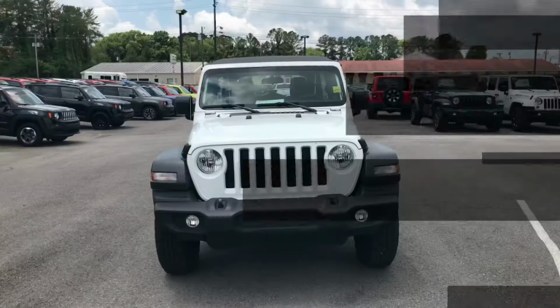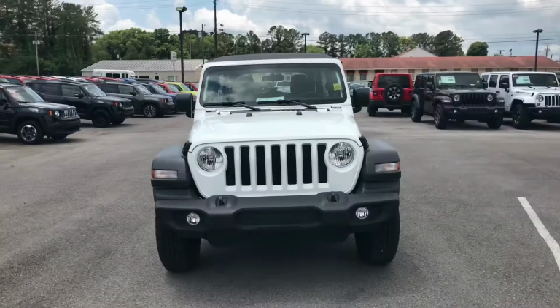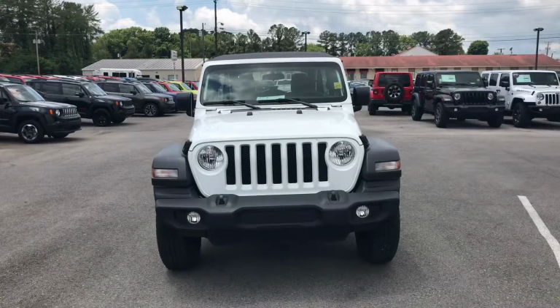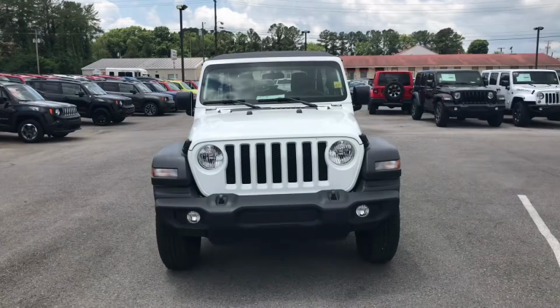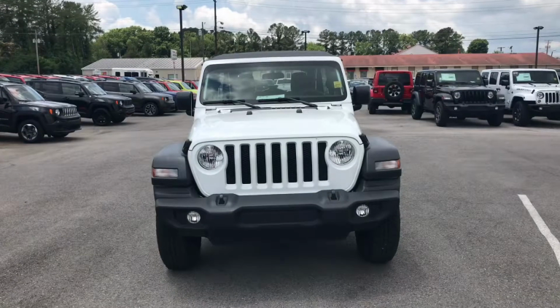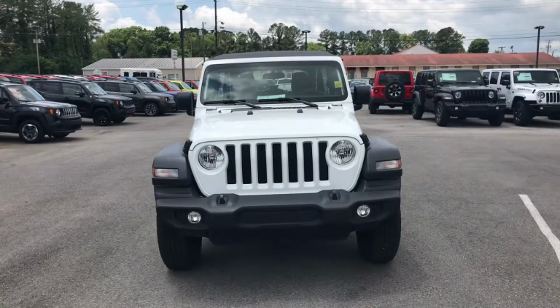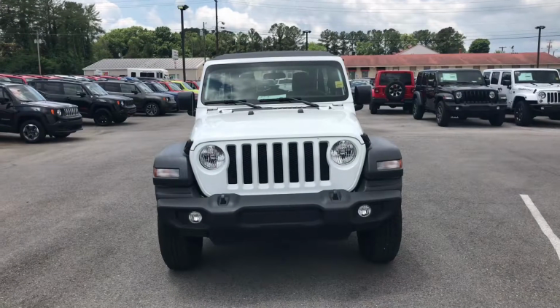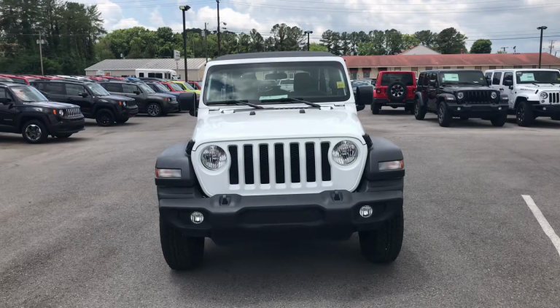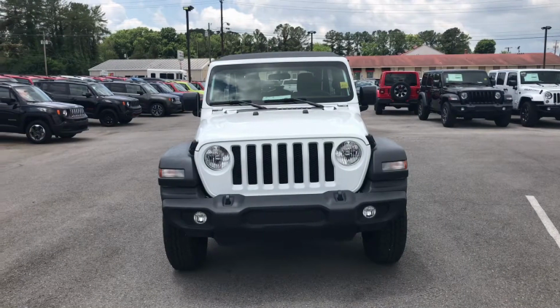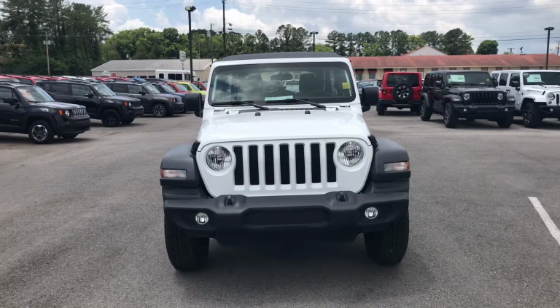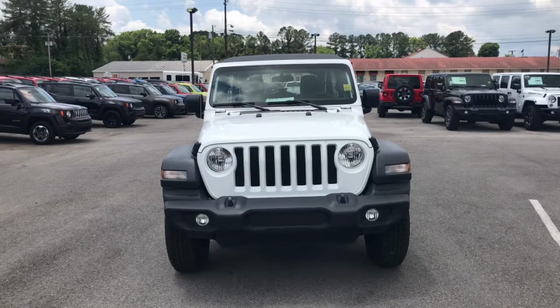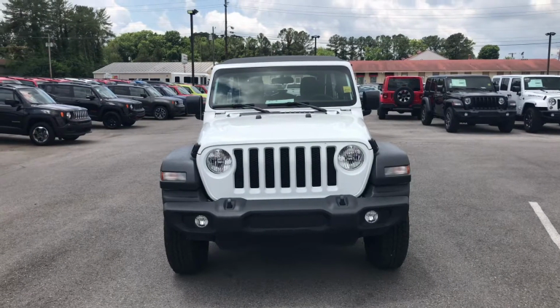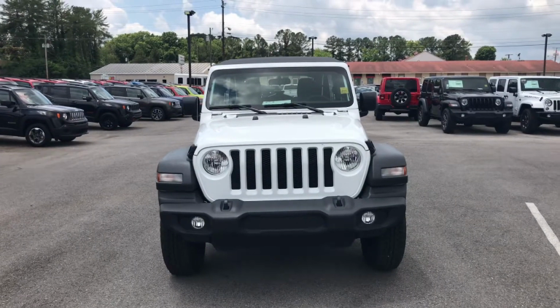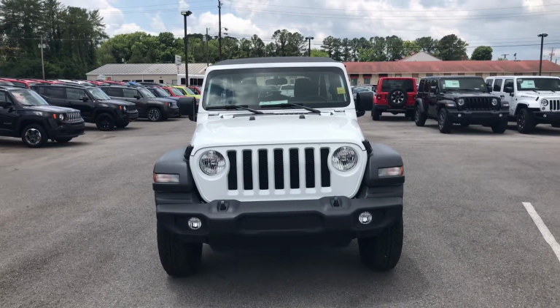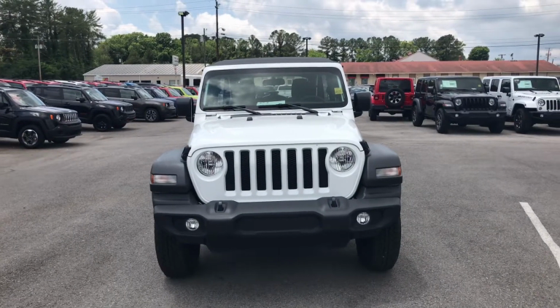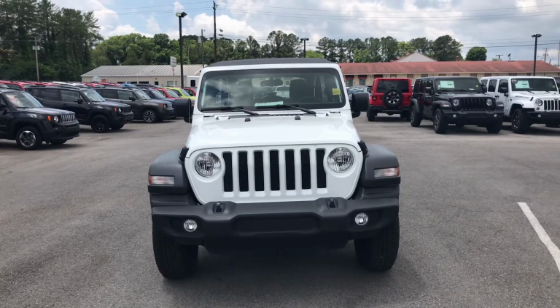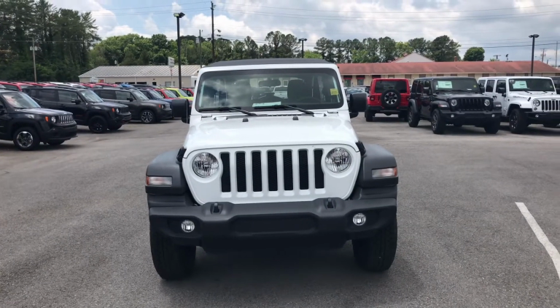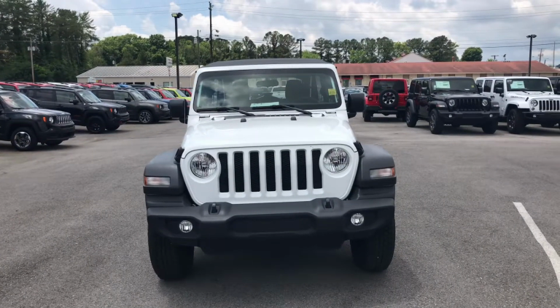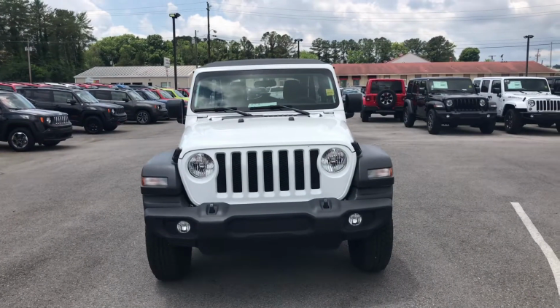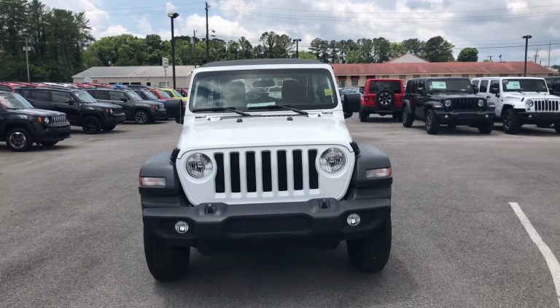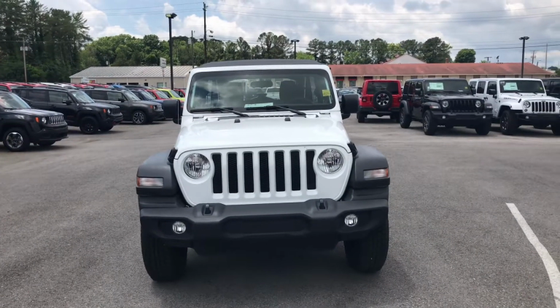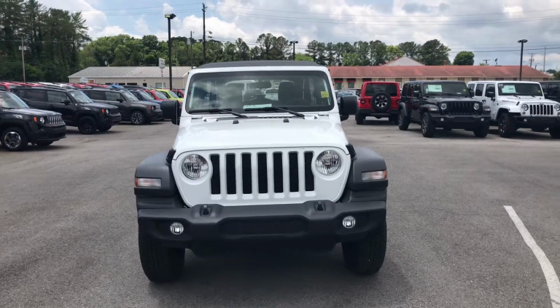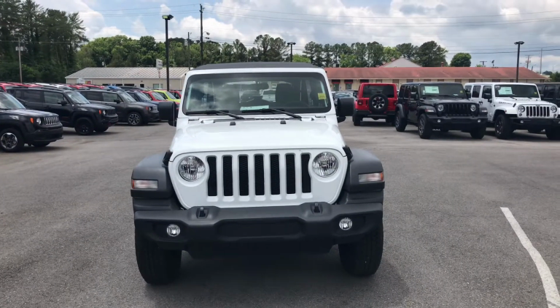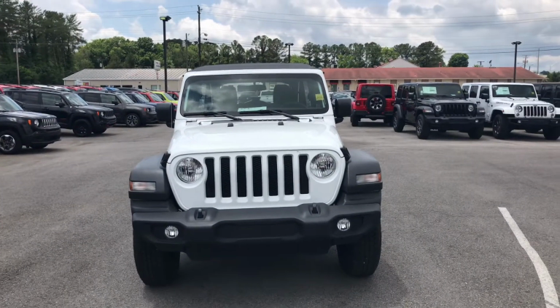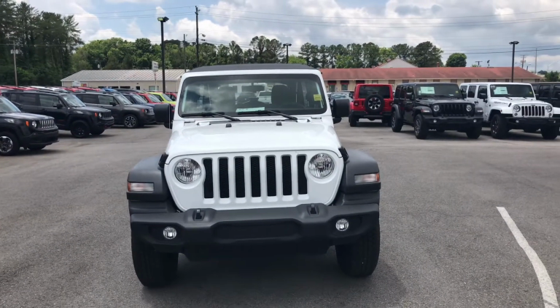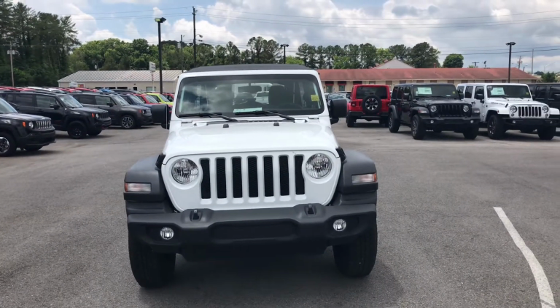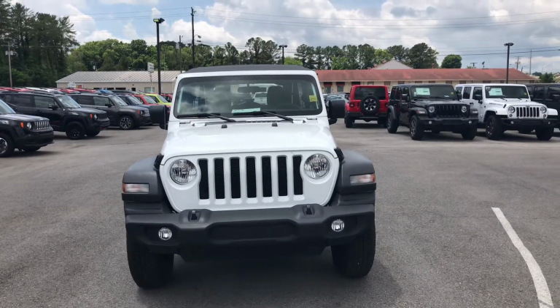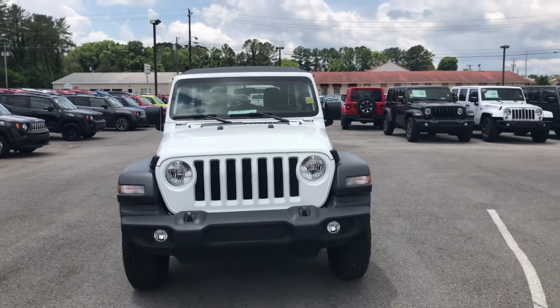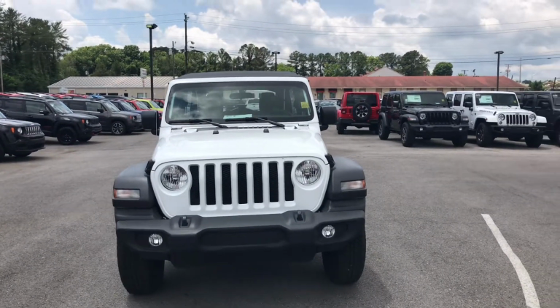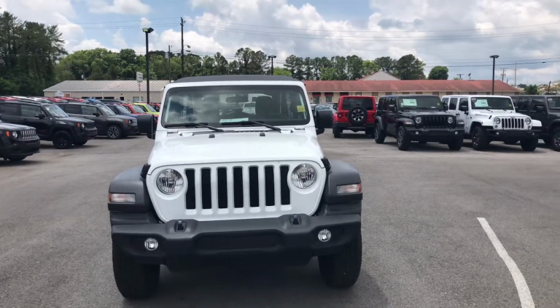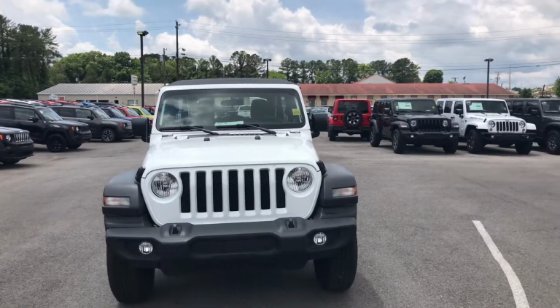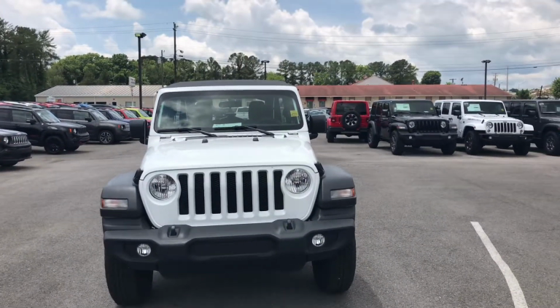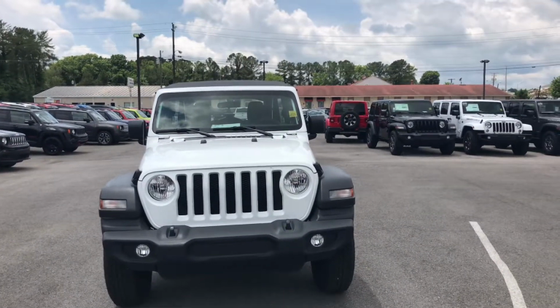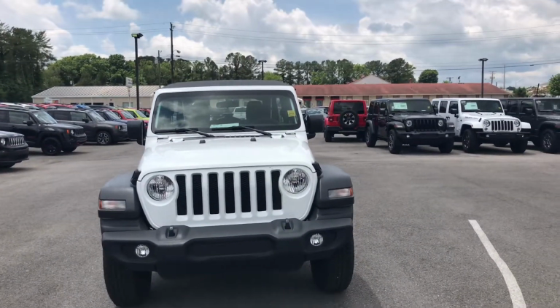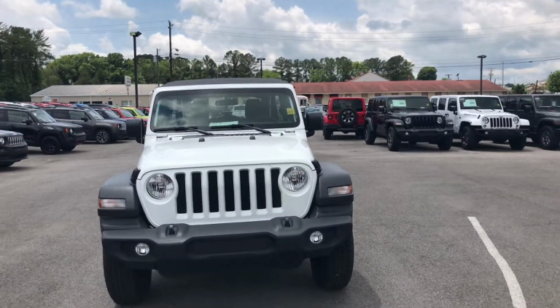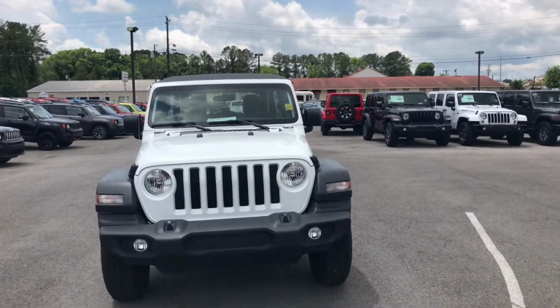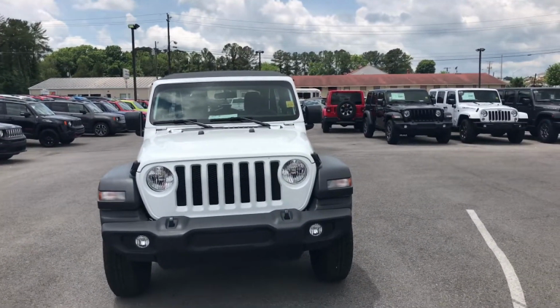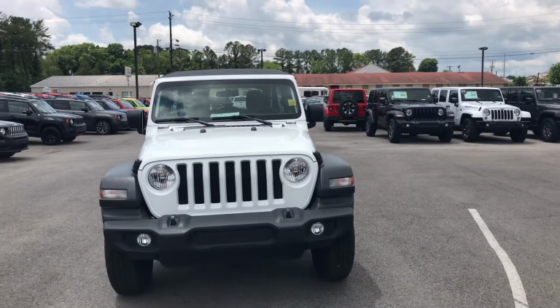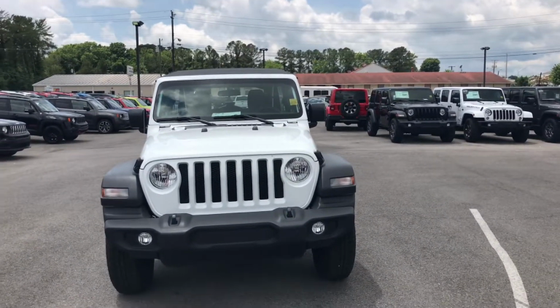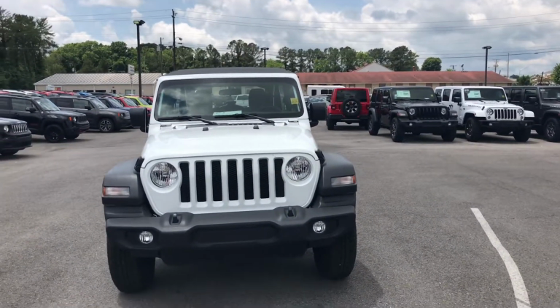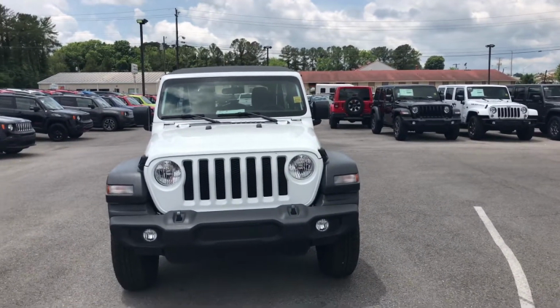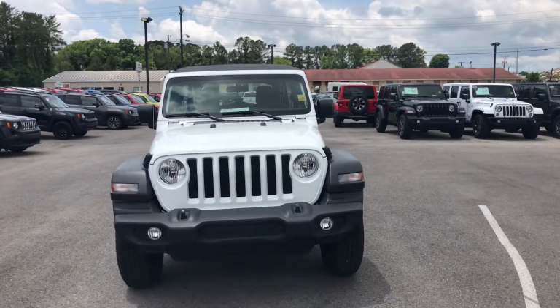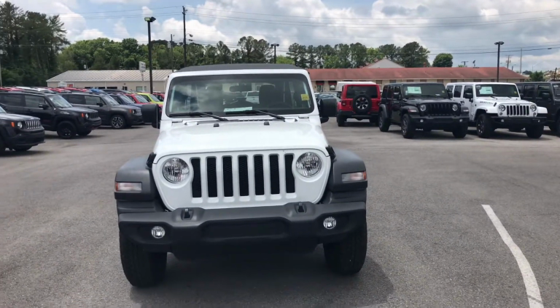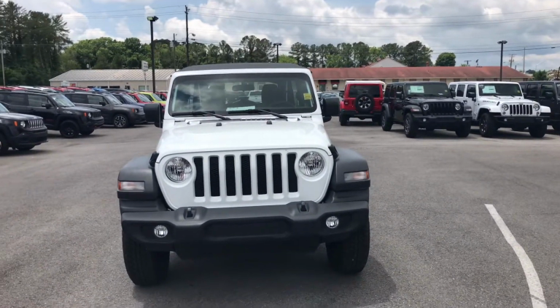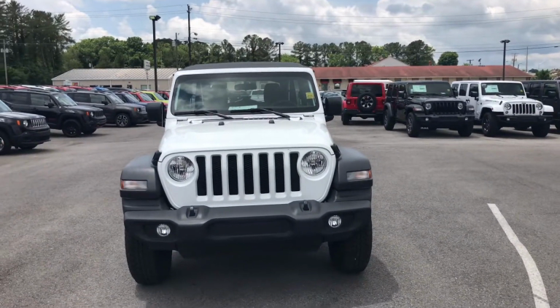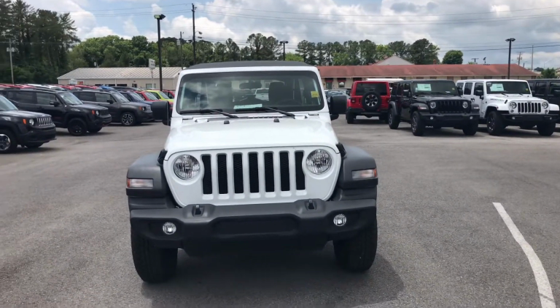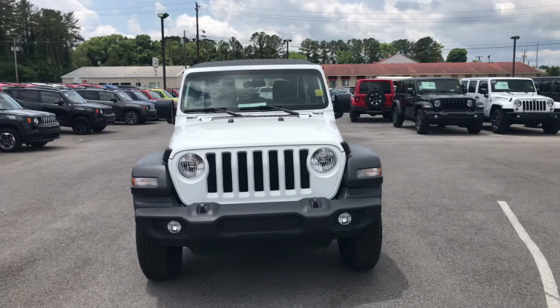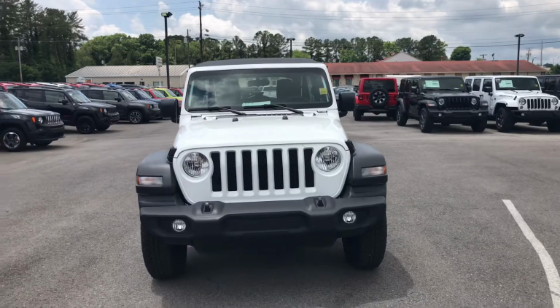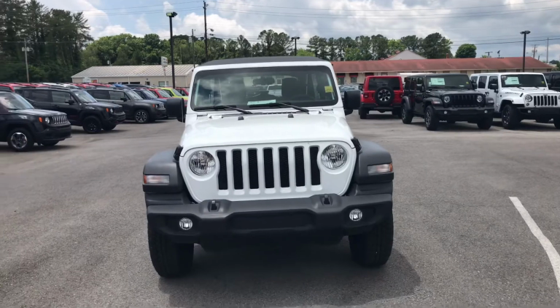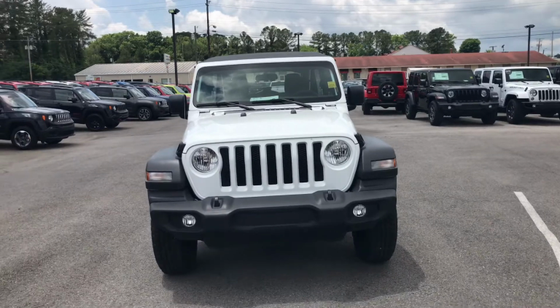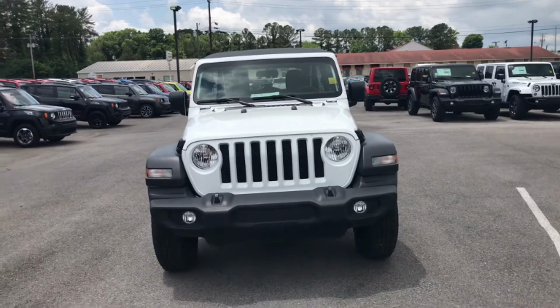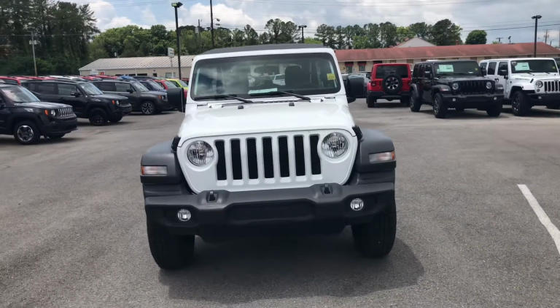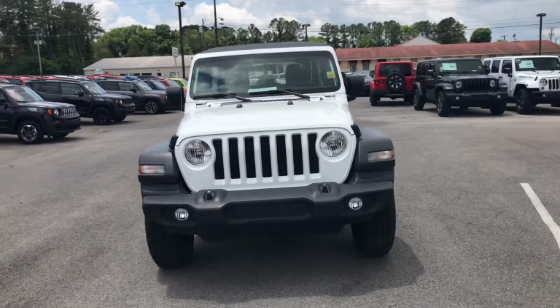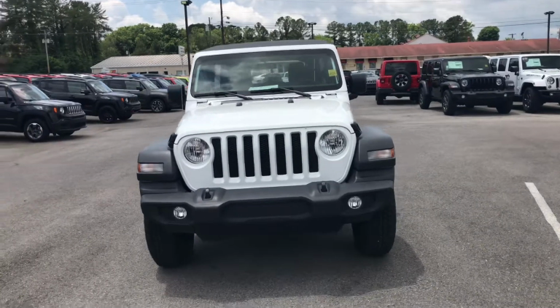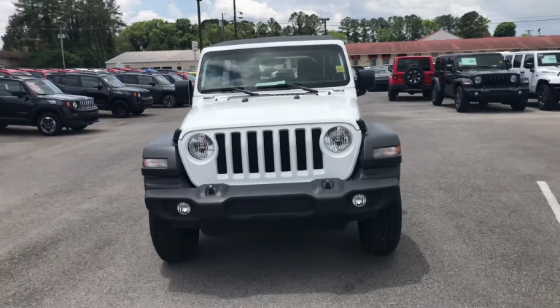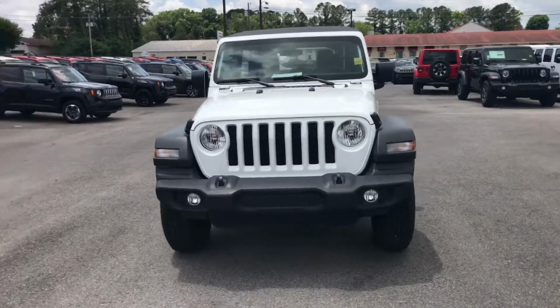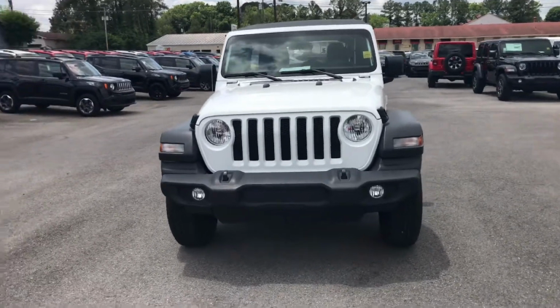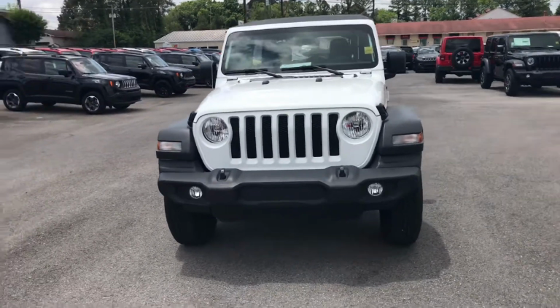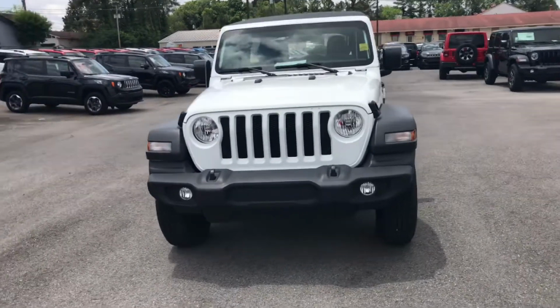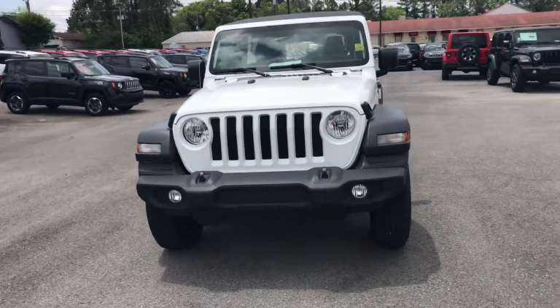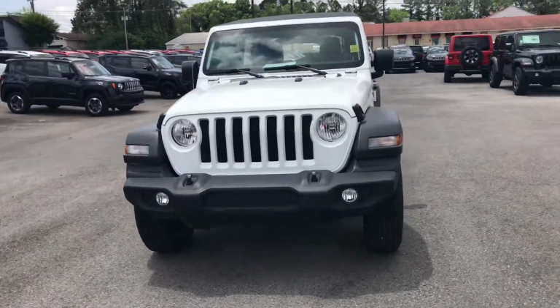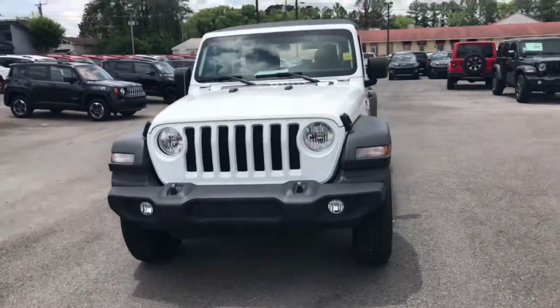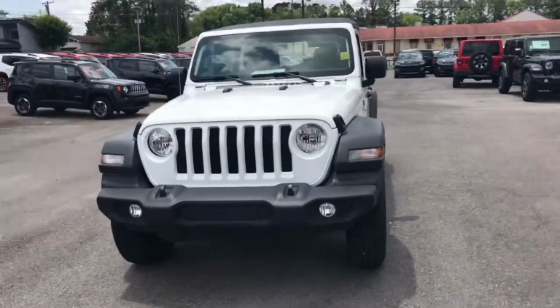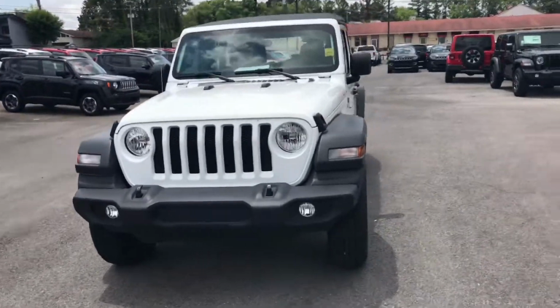Hey there, this is the 2018 Jeep Wrangler Unlimited Sport. Brooke asked me to do a short walk-around video for you so you can get a good look at it.